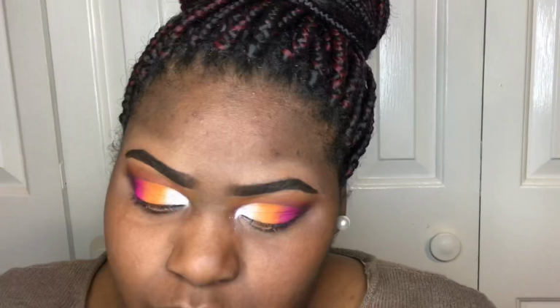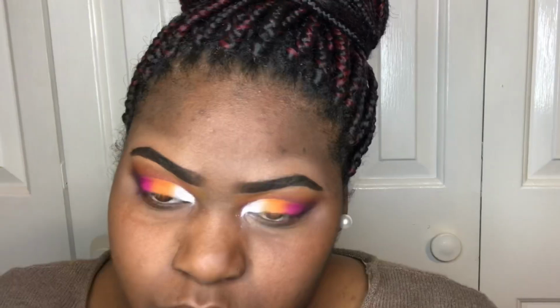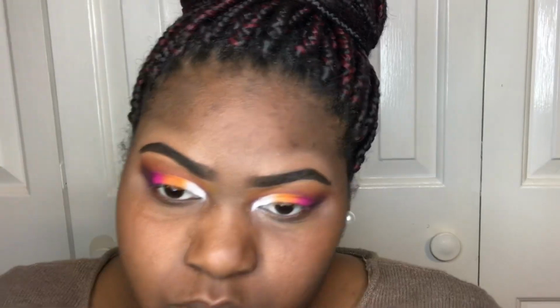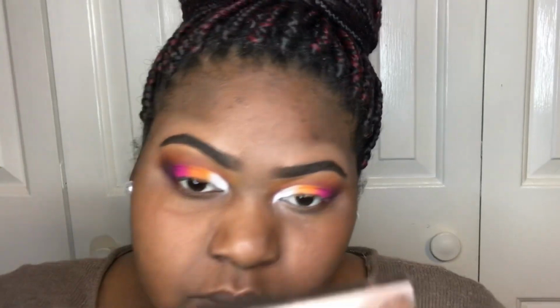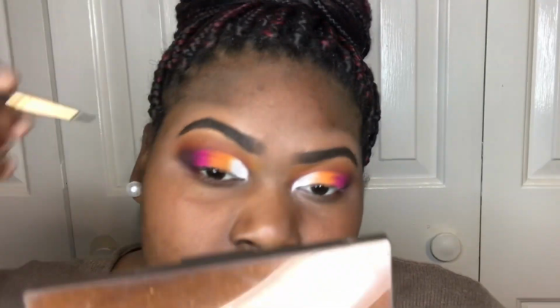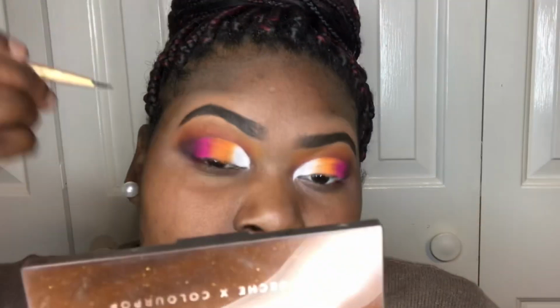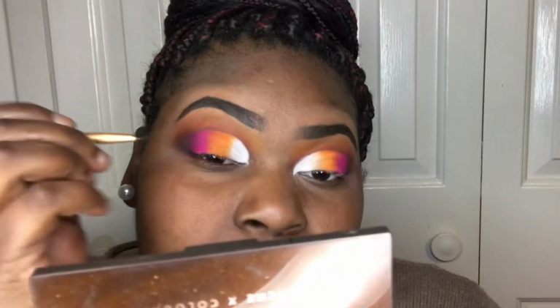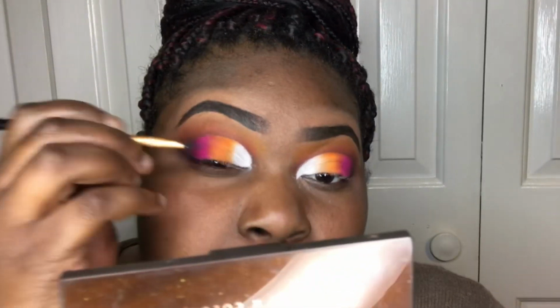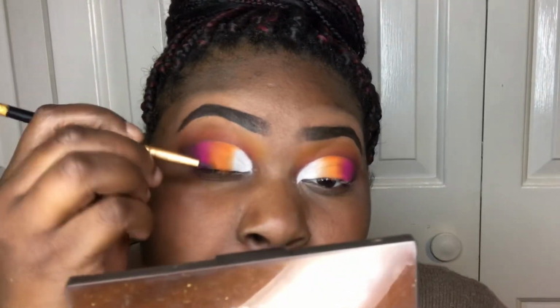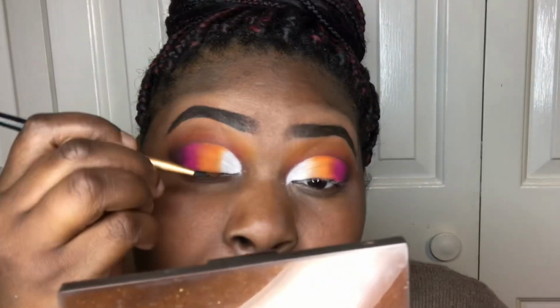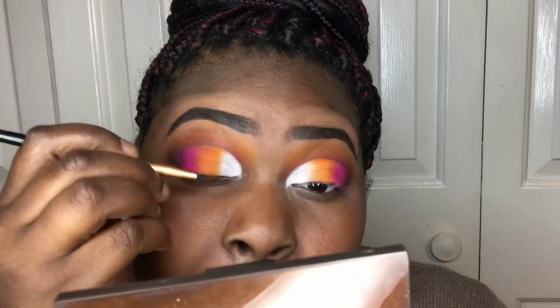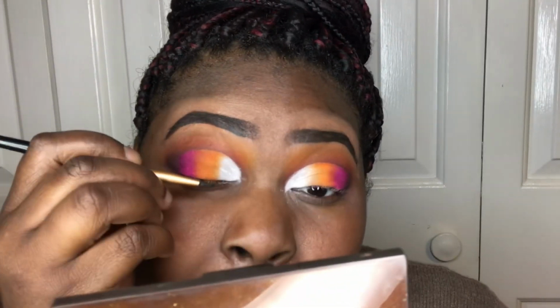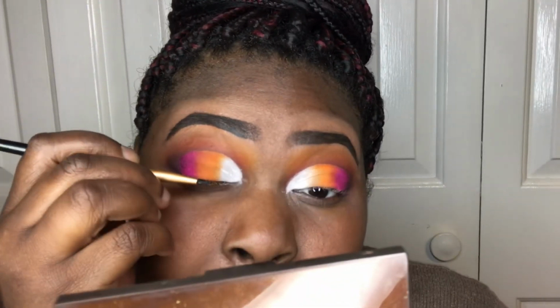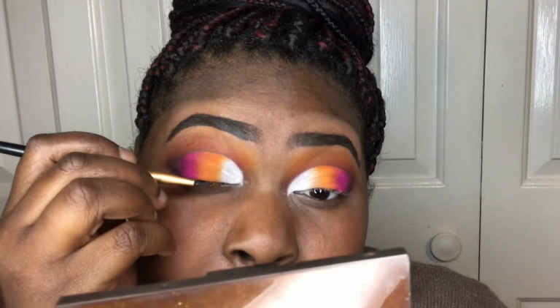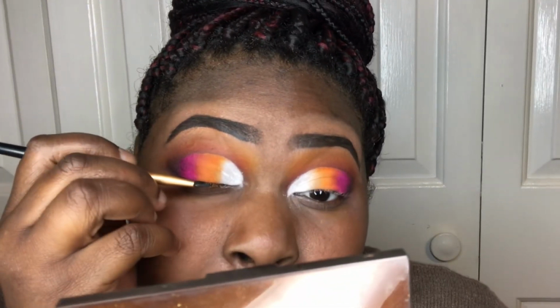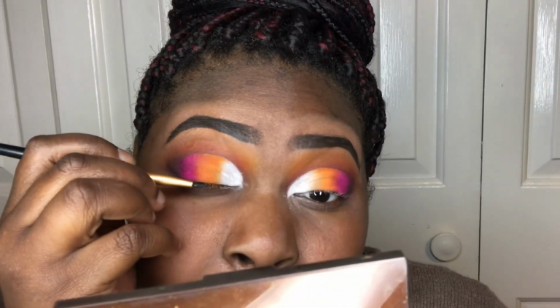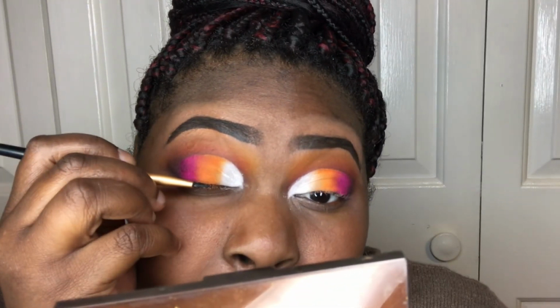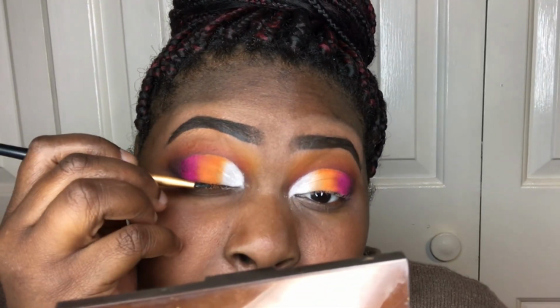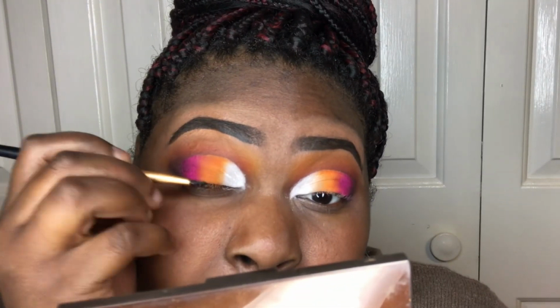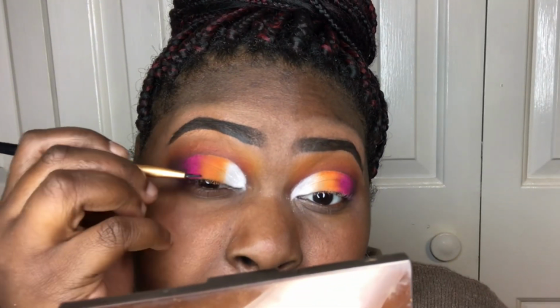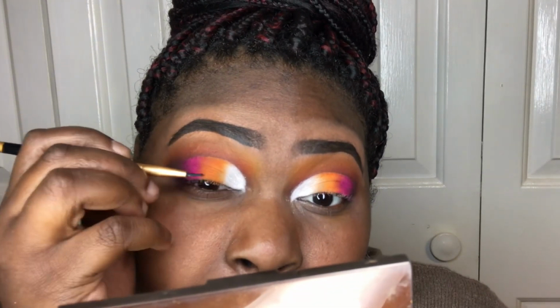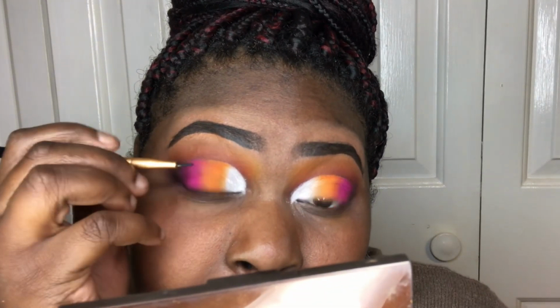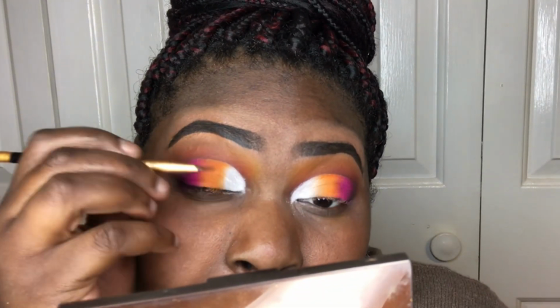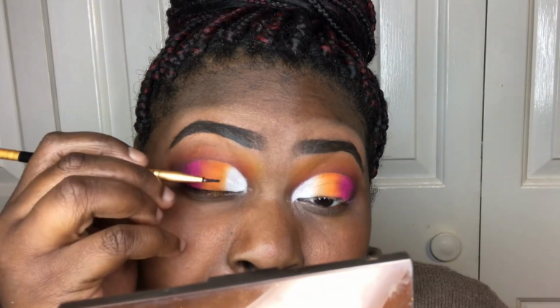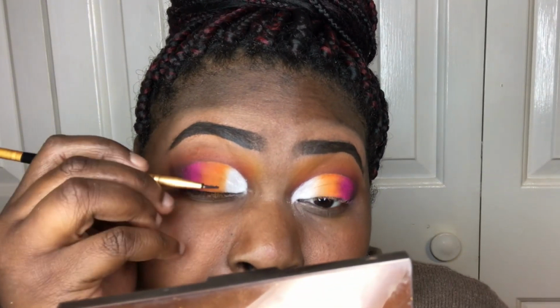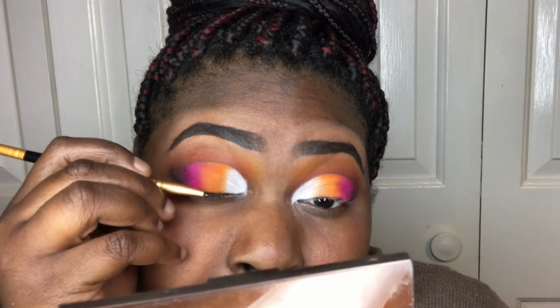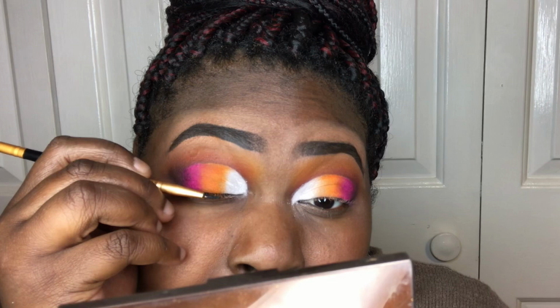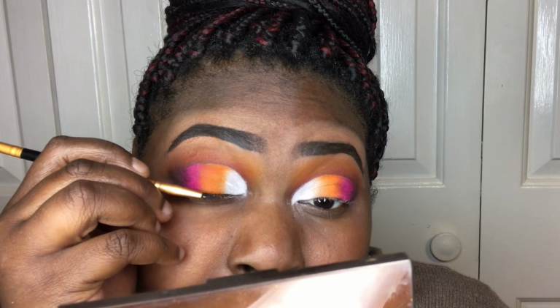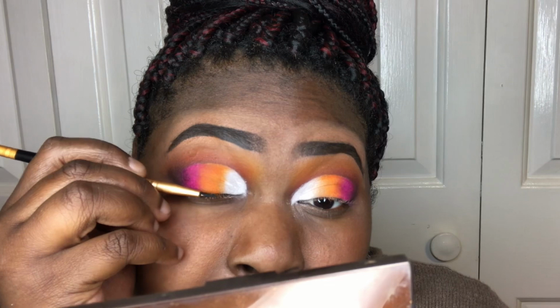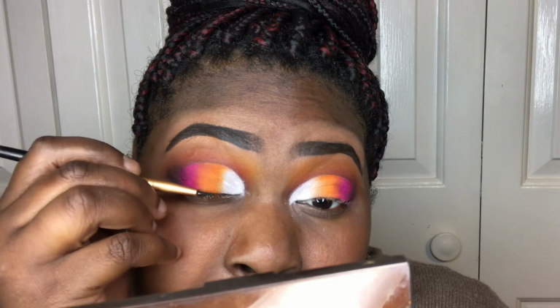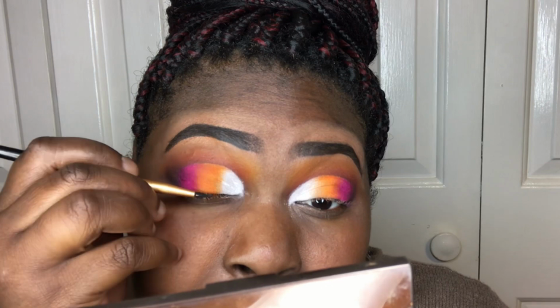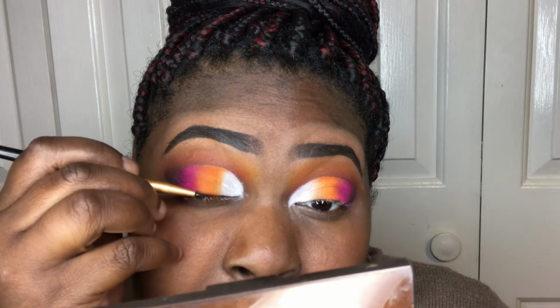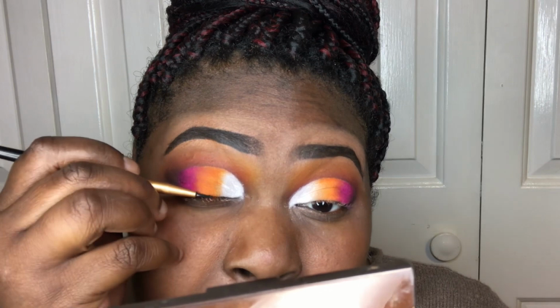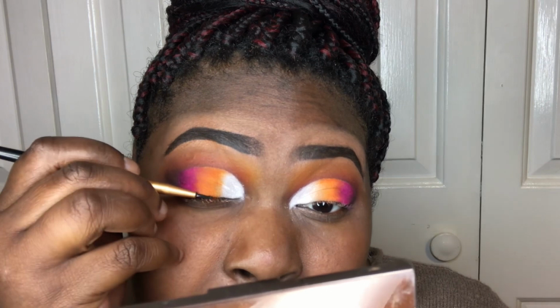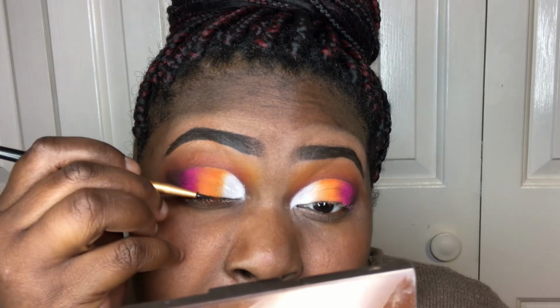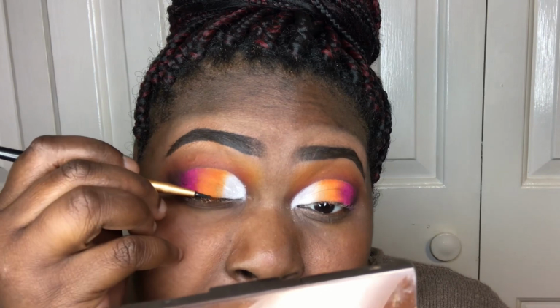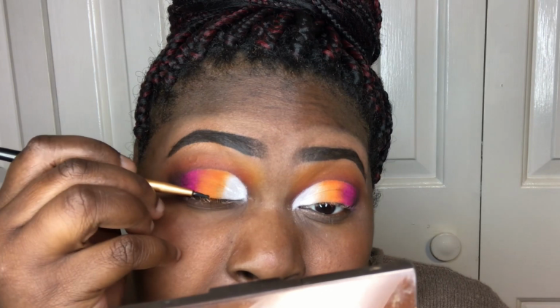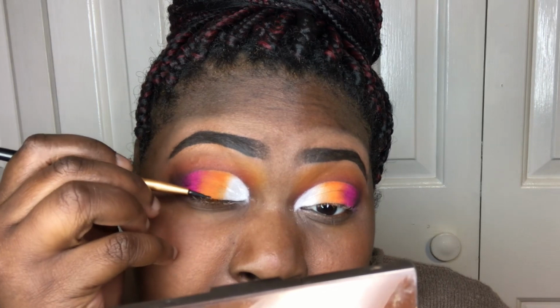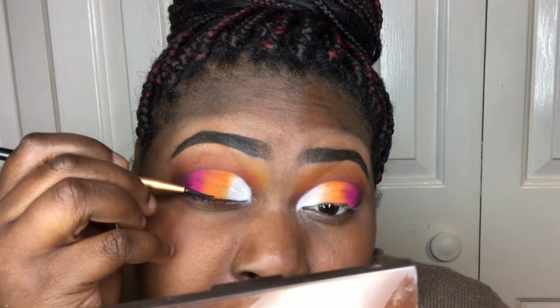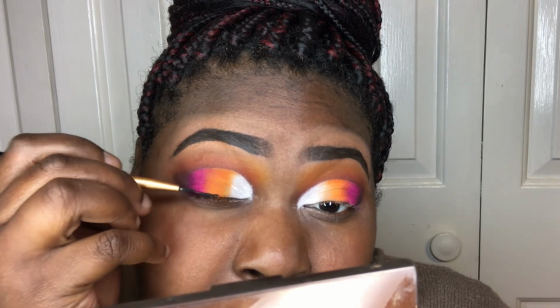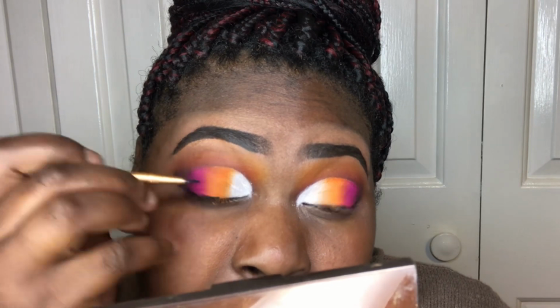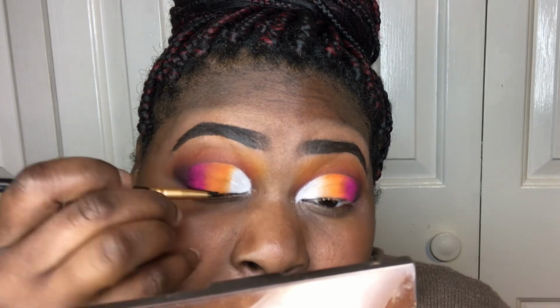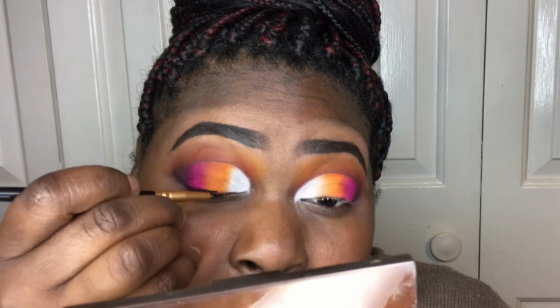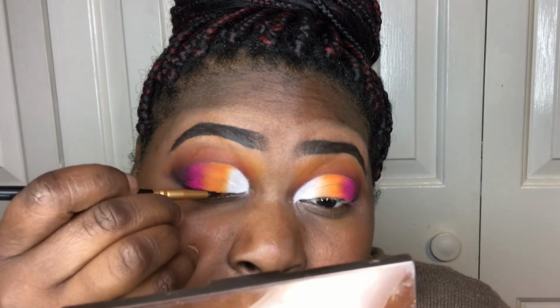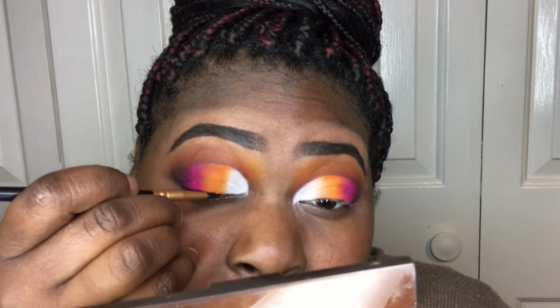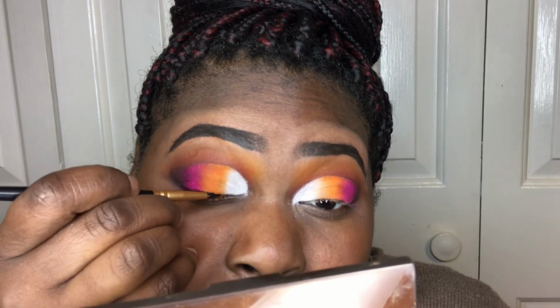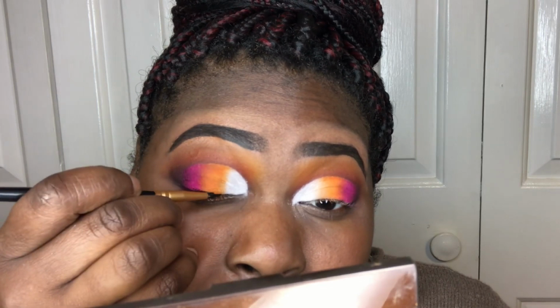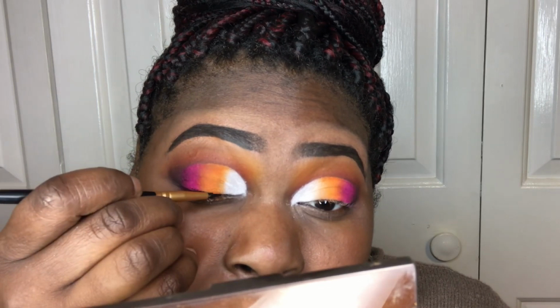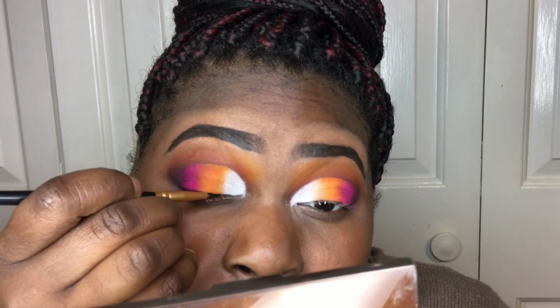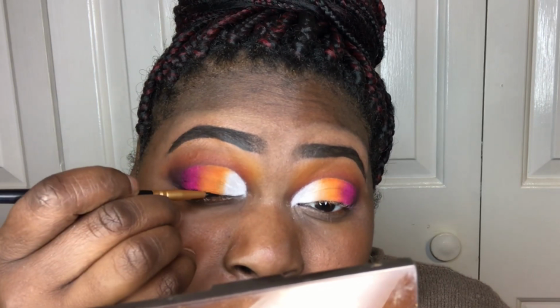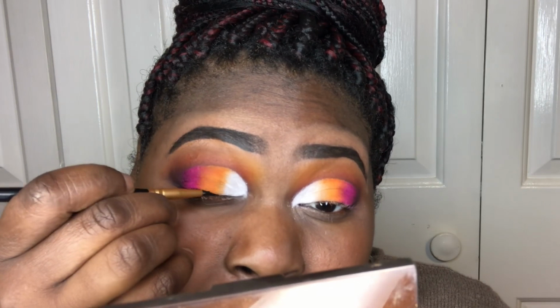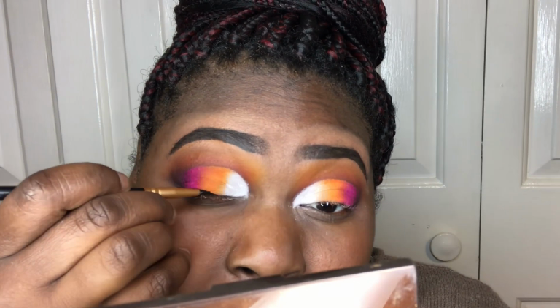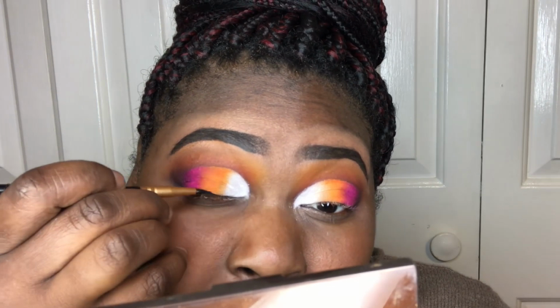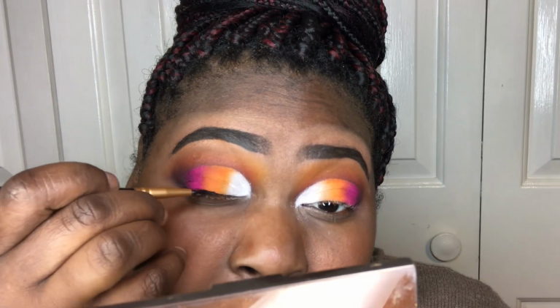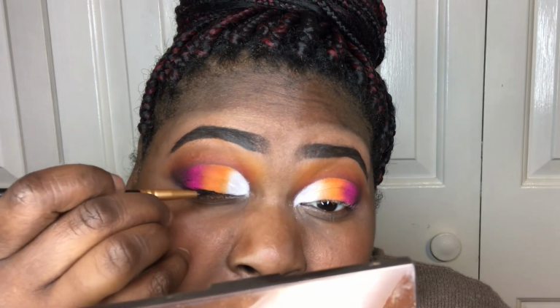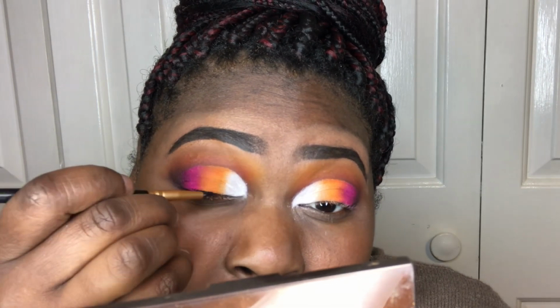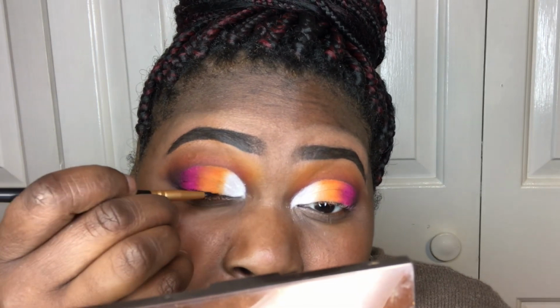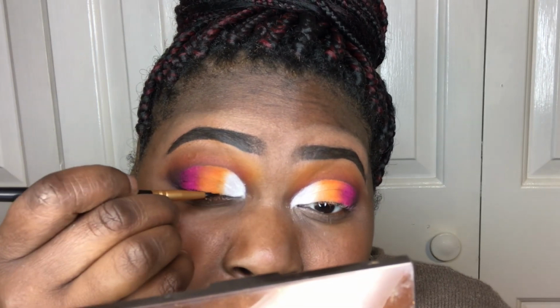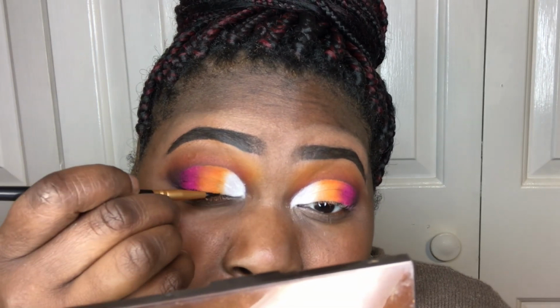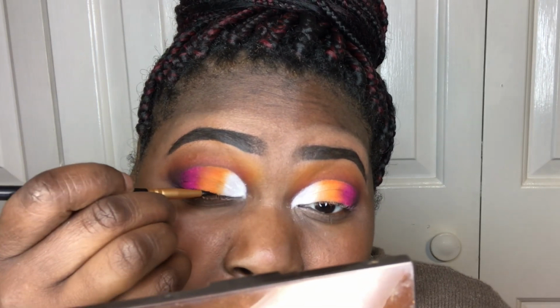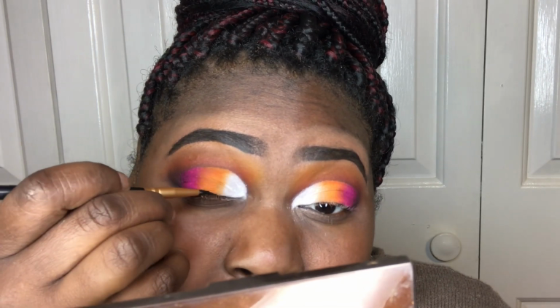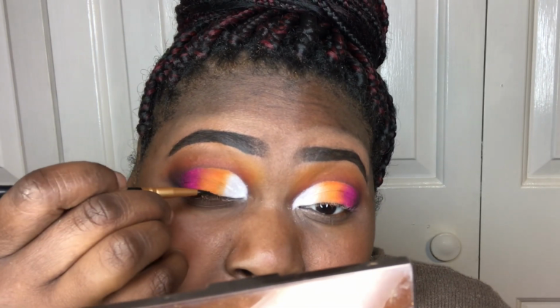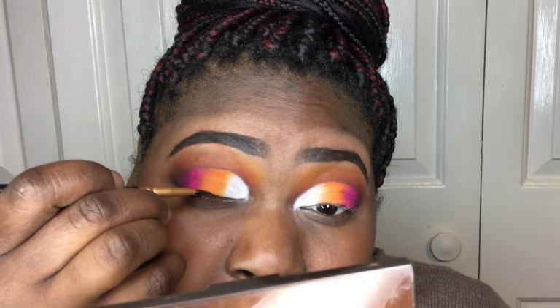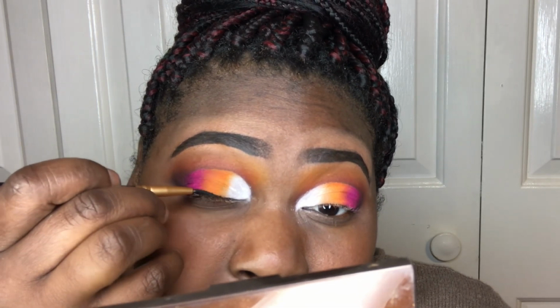I'm now going to go ahead and do my liner, which is the Maybelline New York Eye Studio, but this time in jet black.